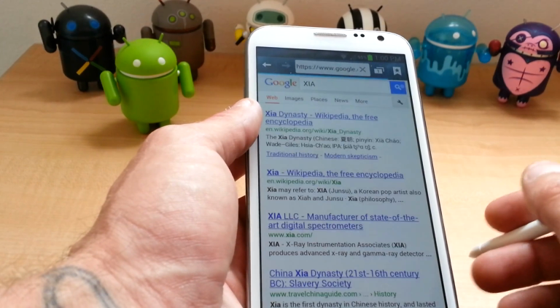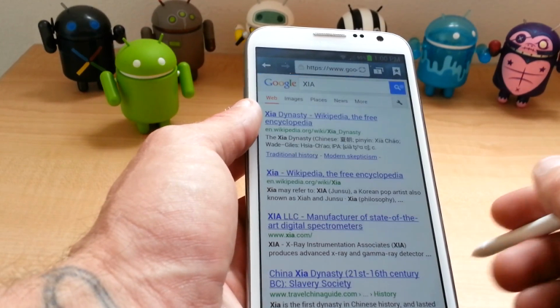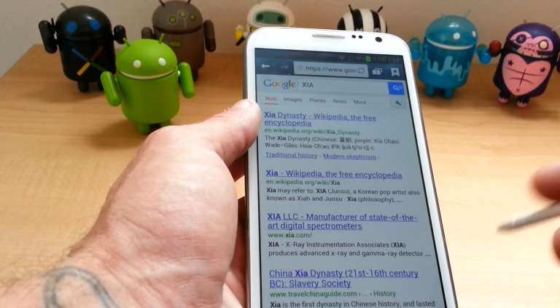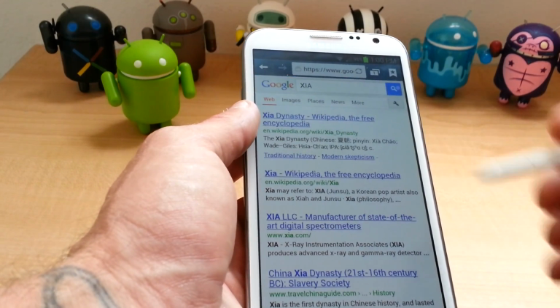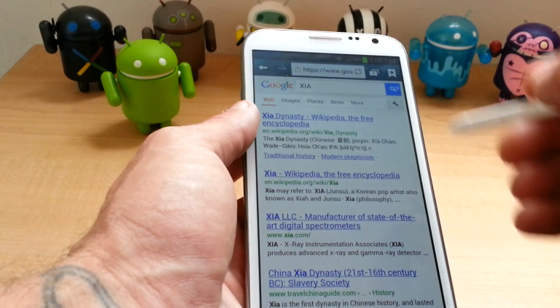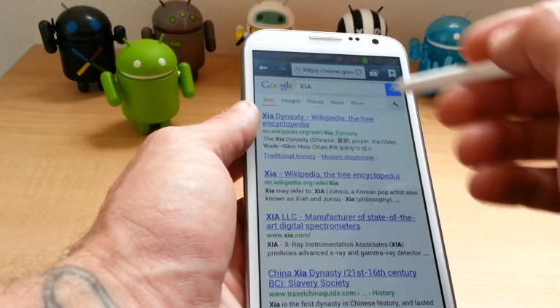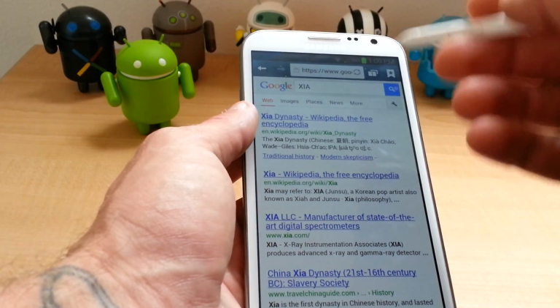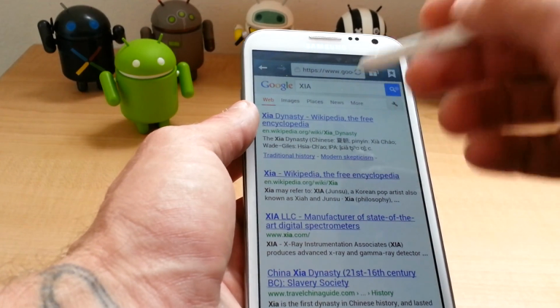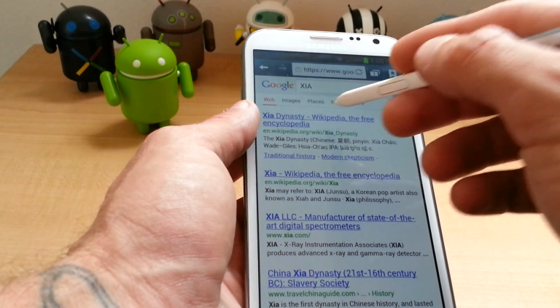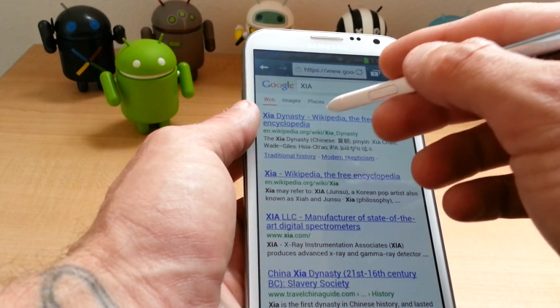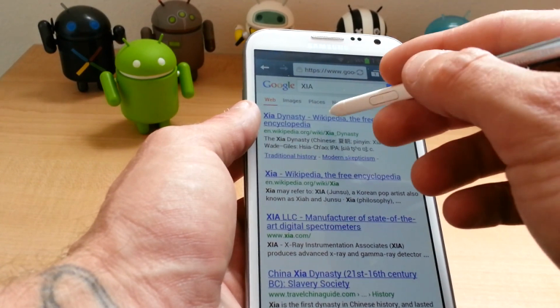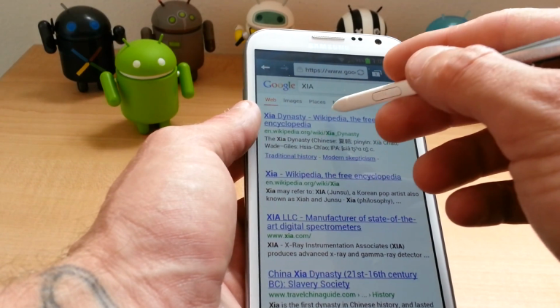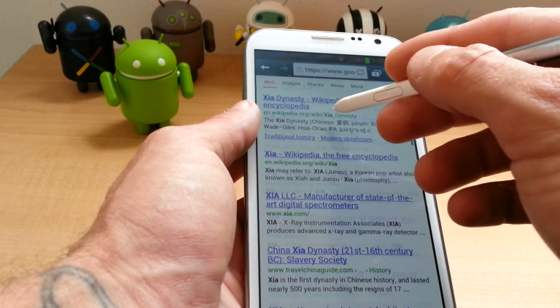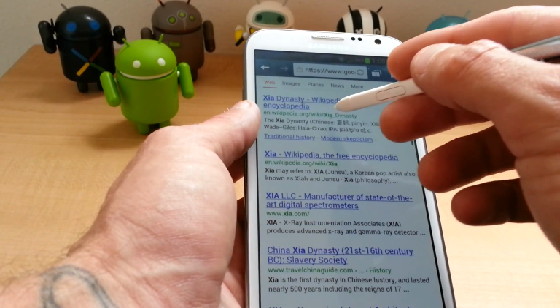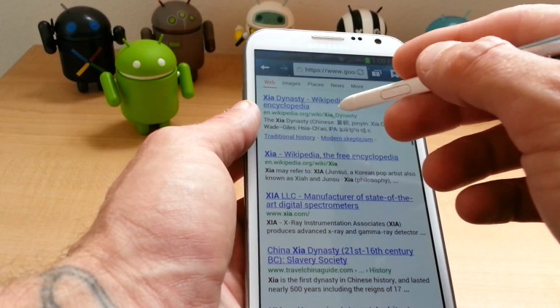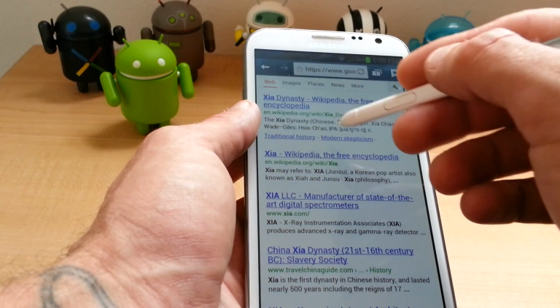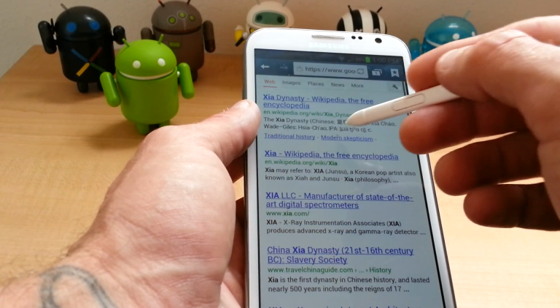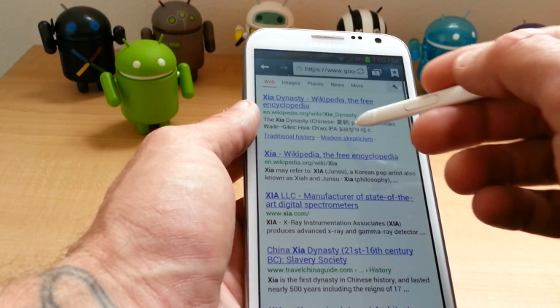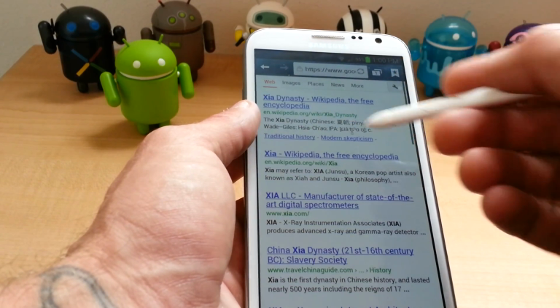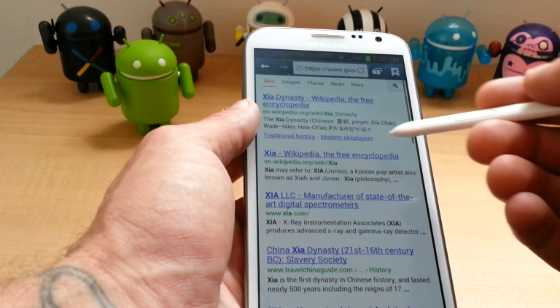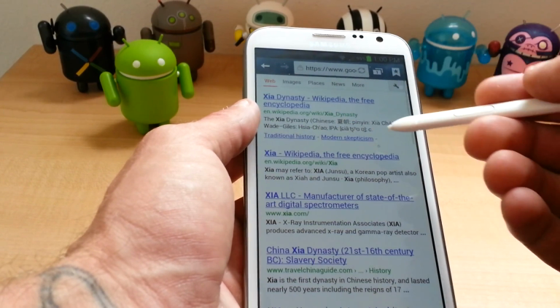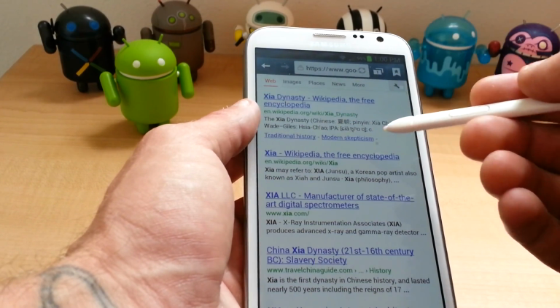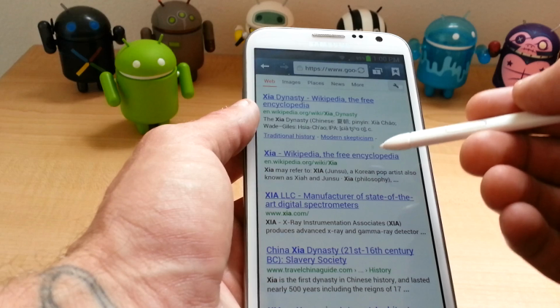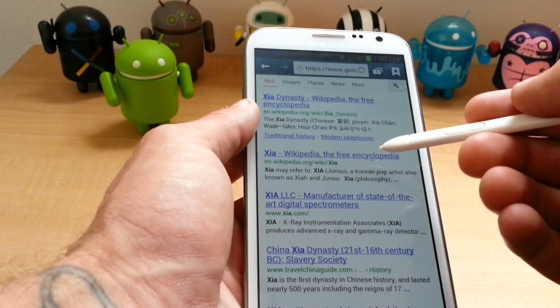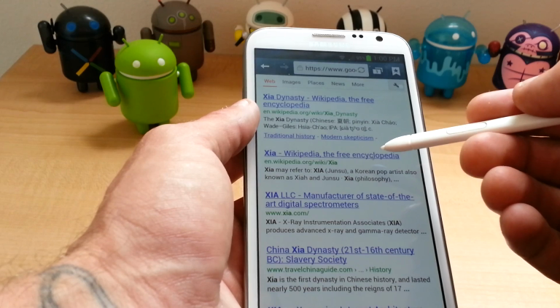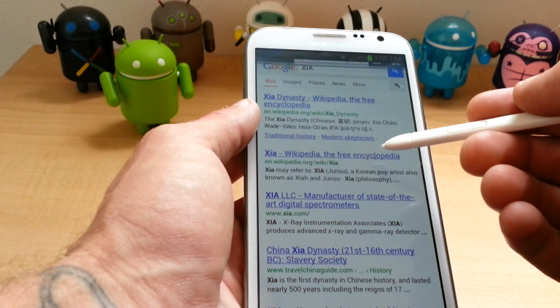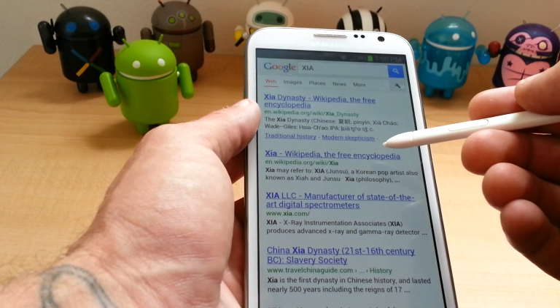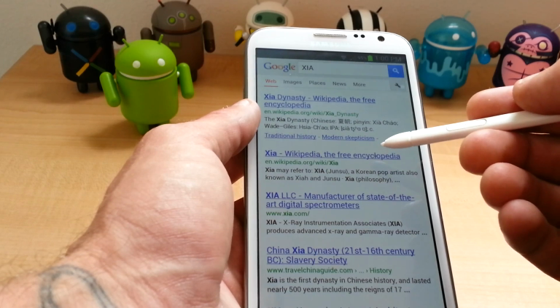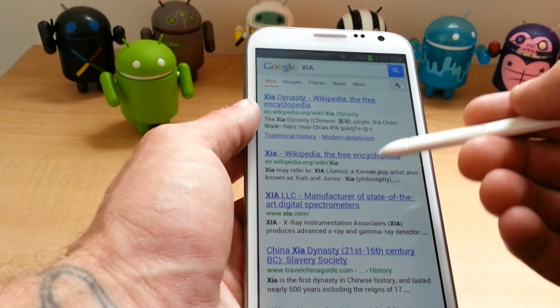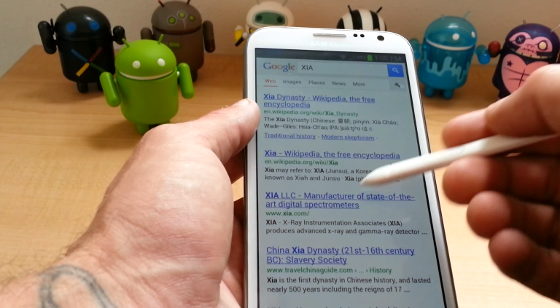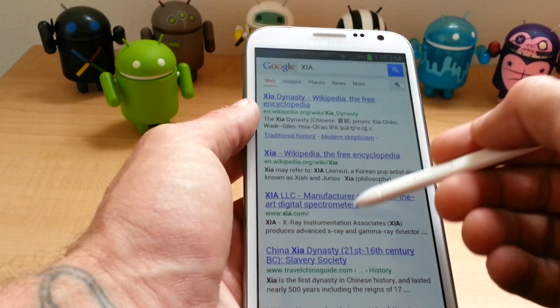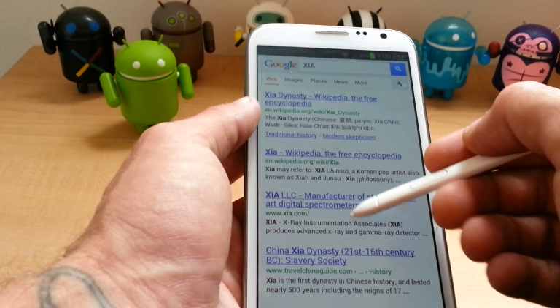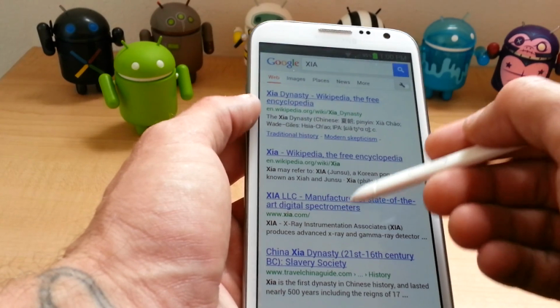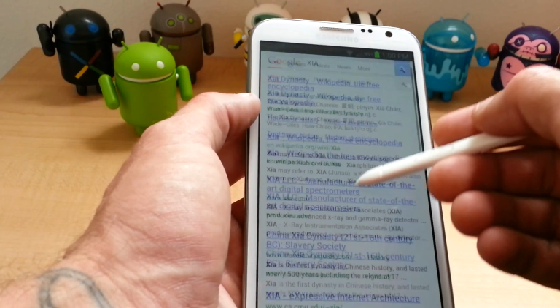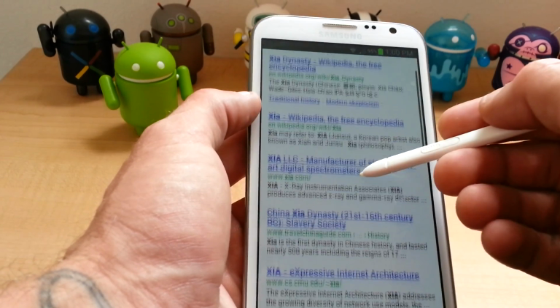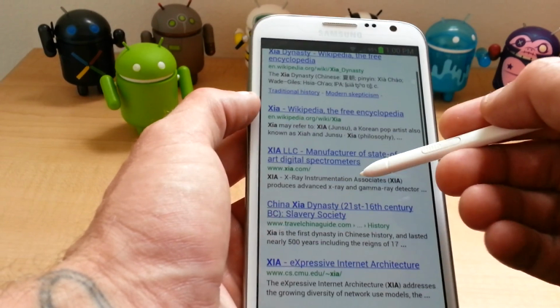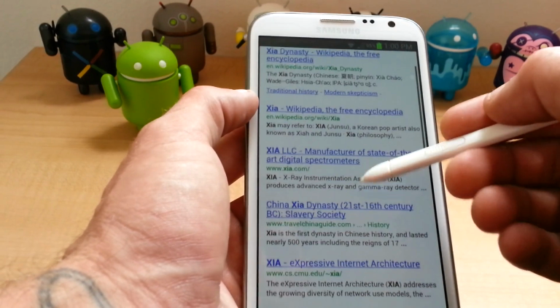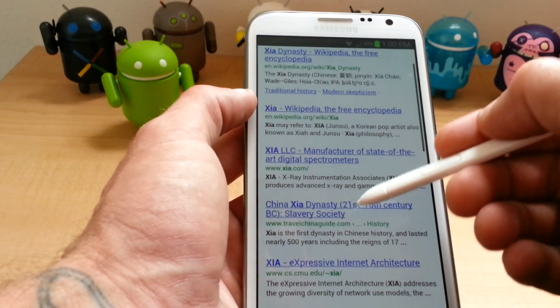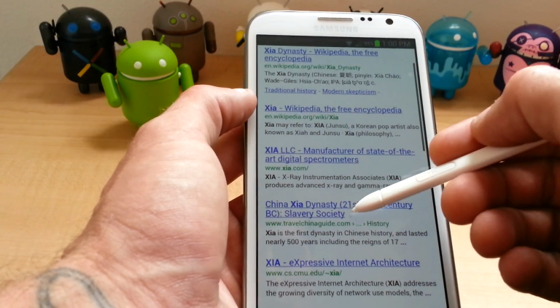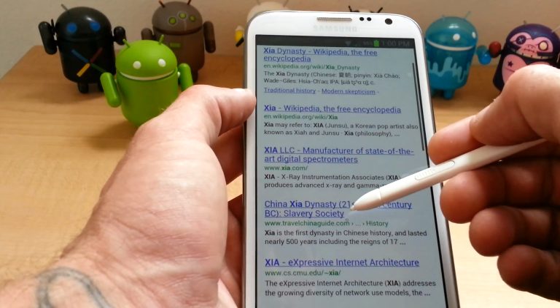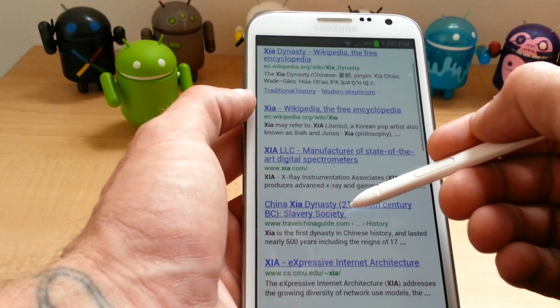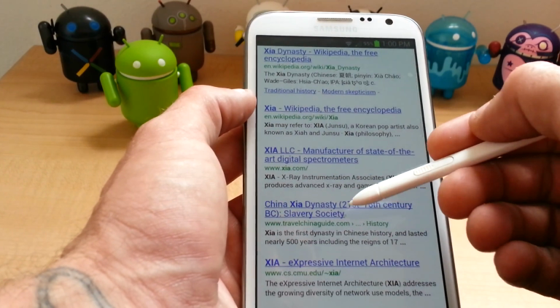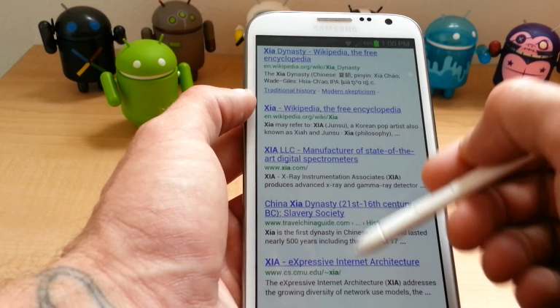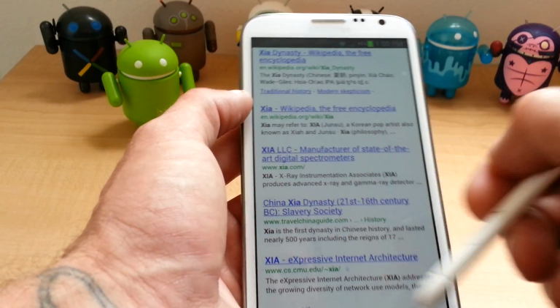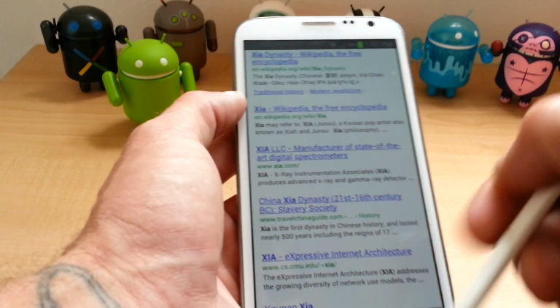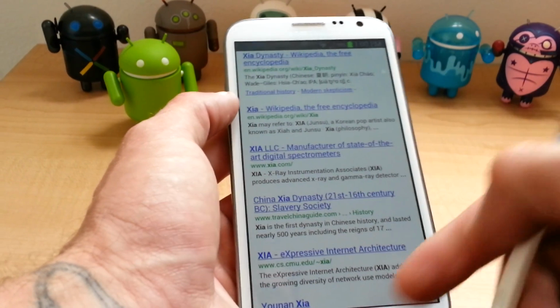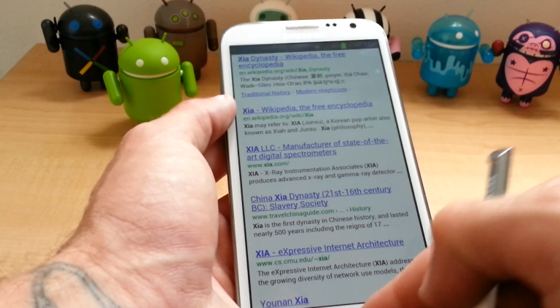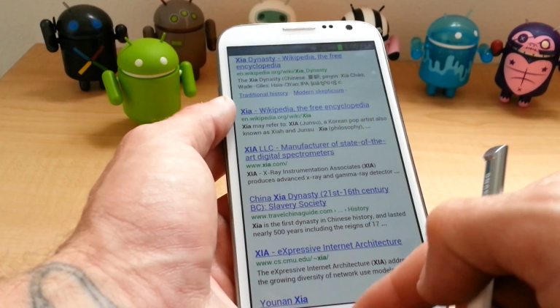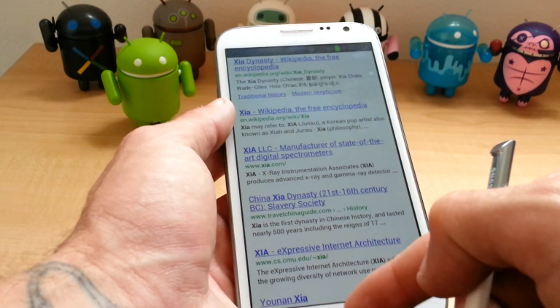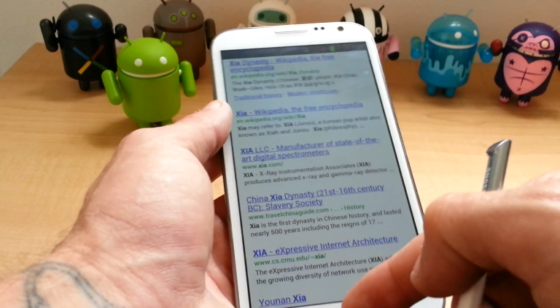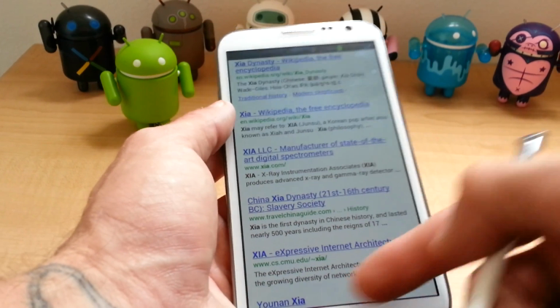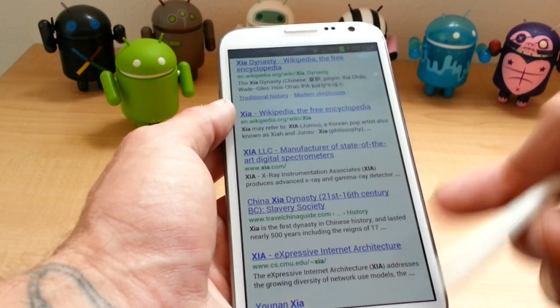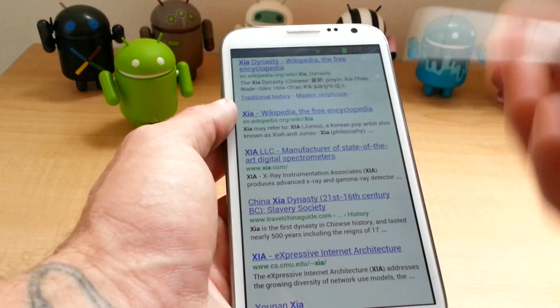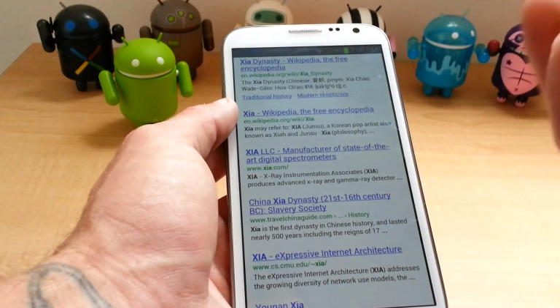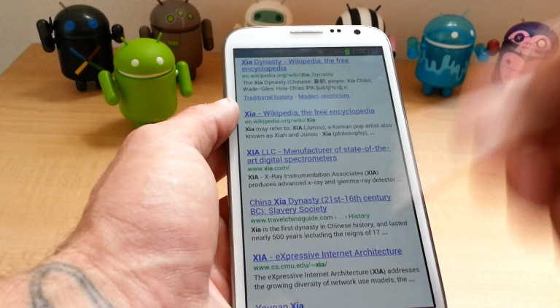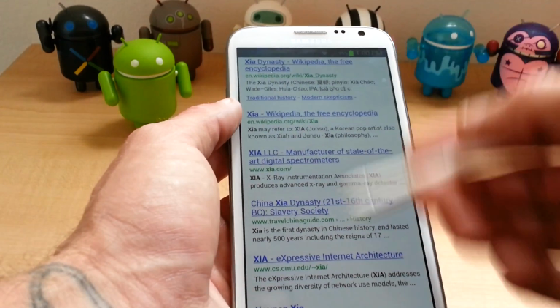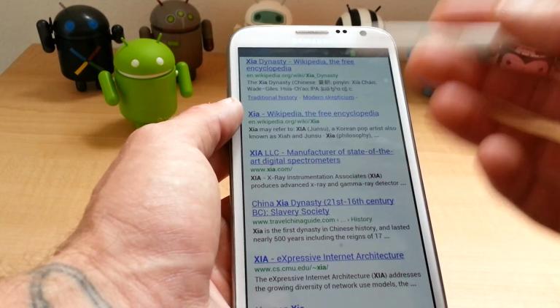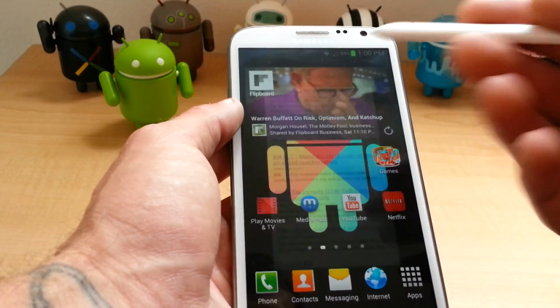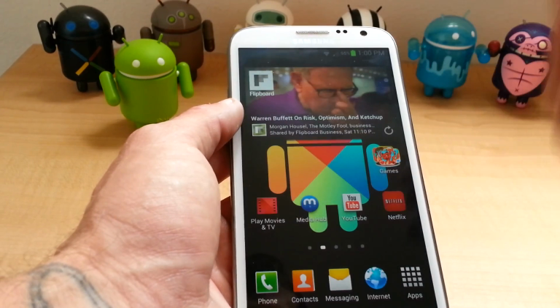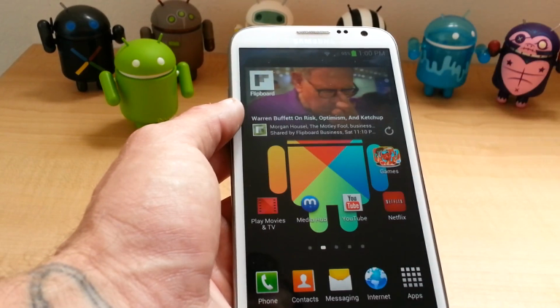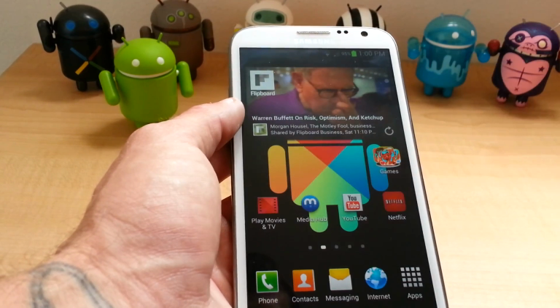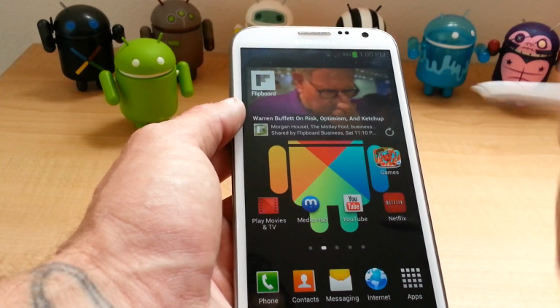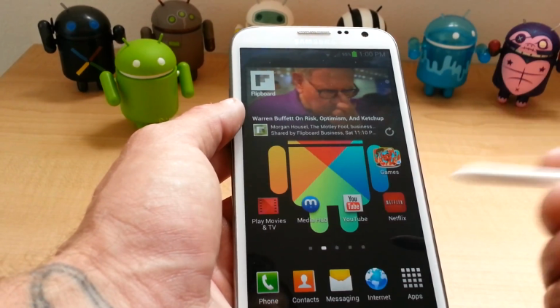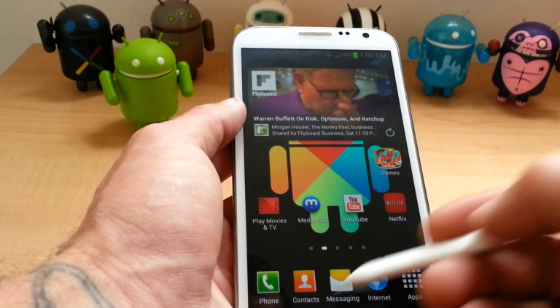We'll just Google anything so you can kind of see how it works as a mouse on the internet.